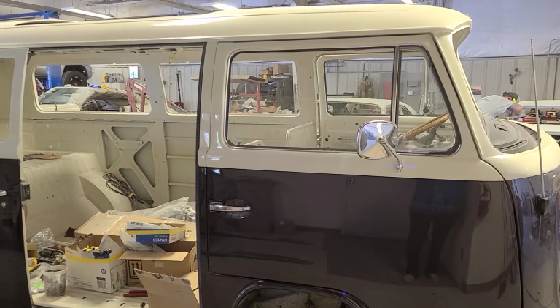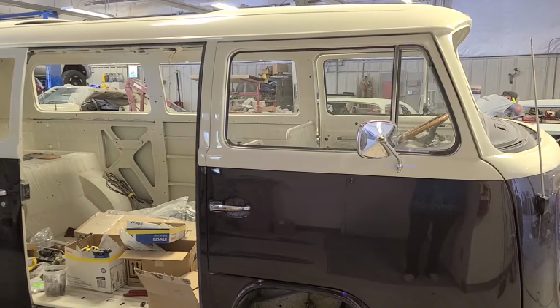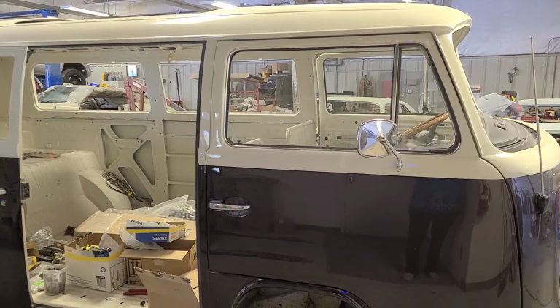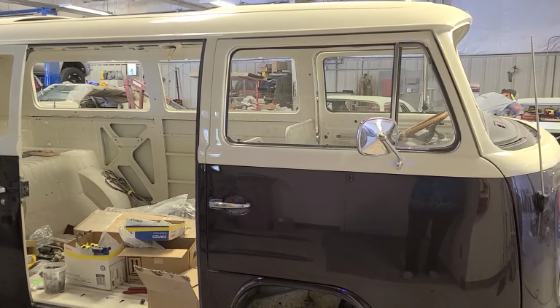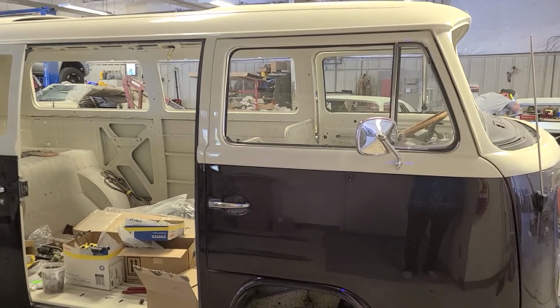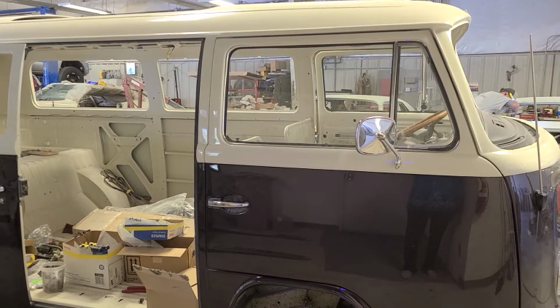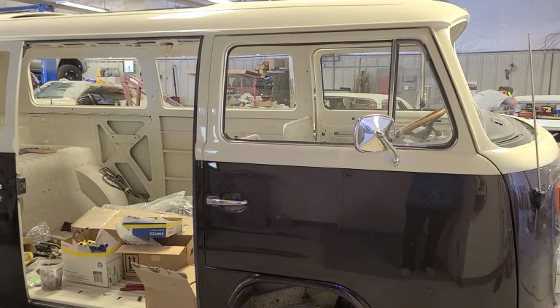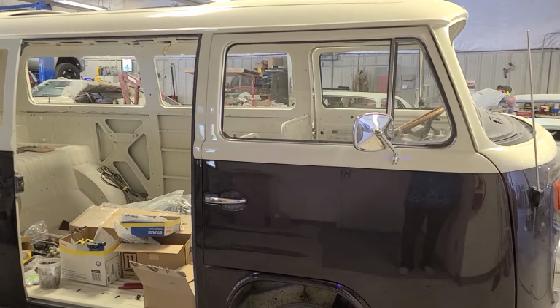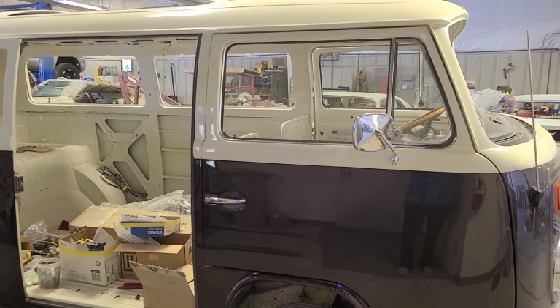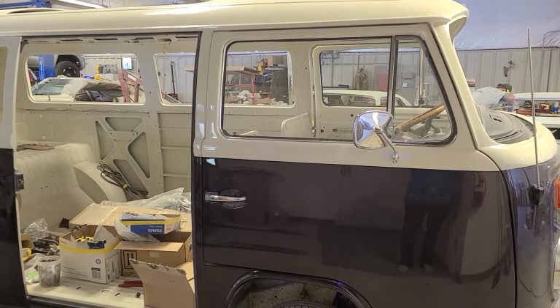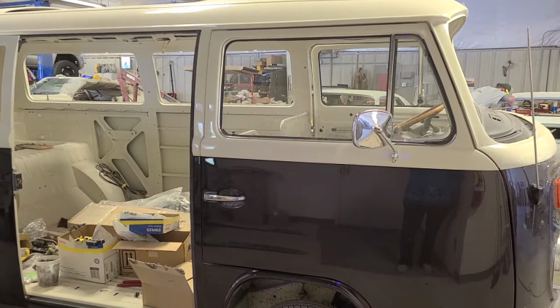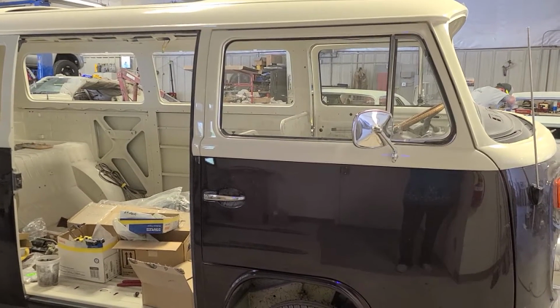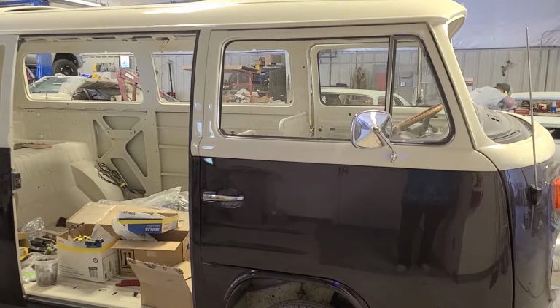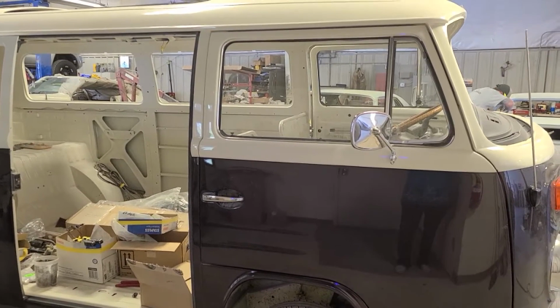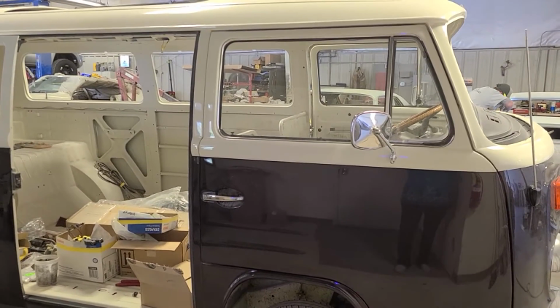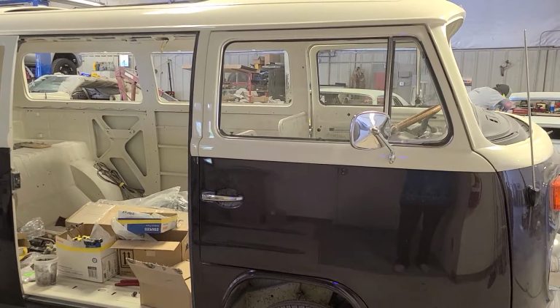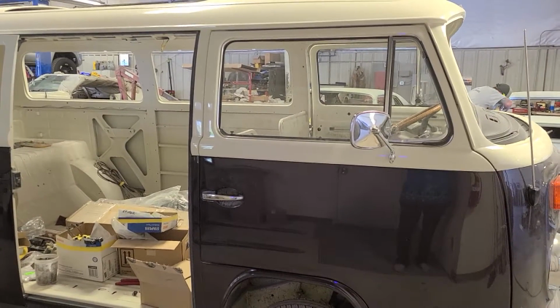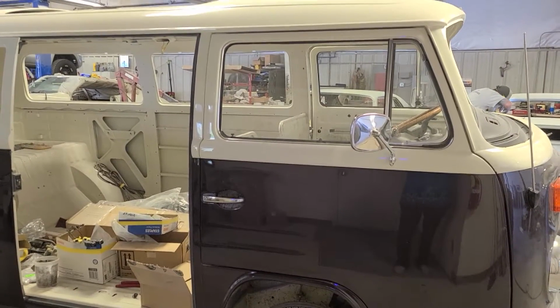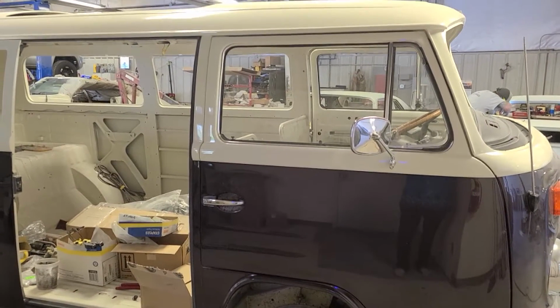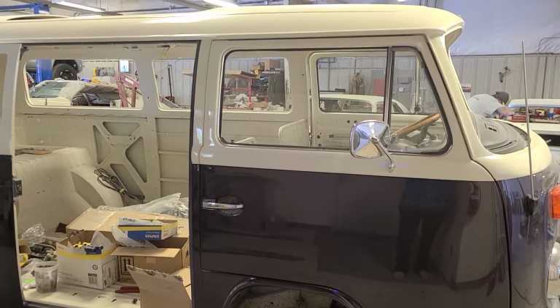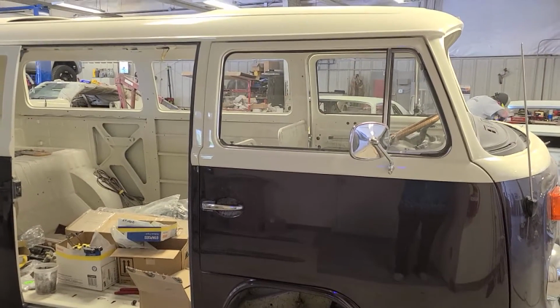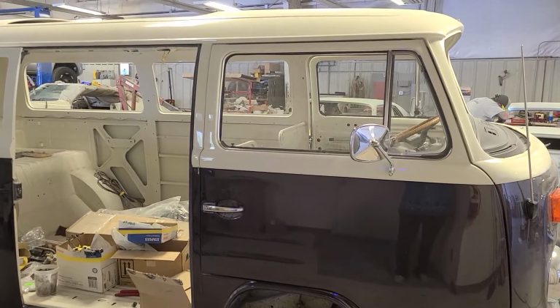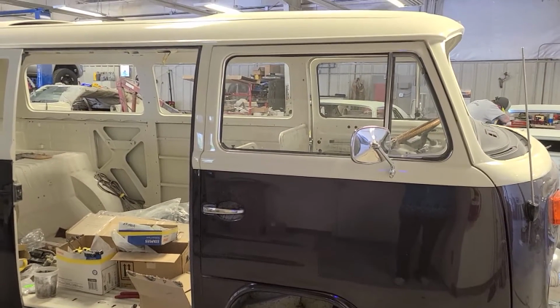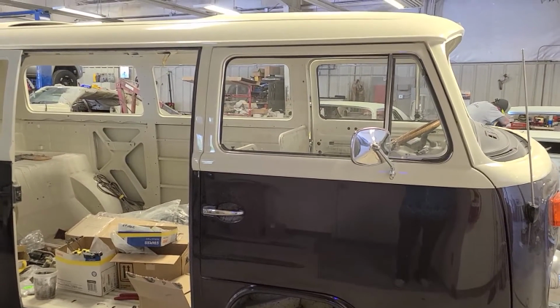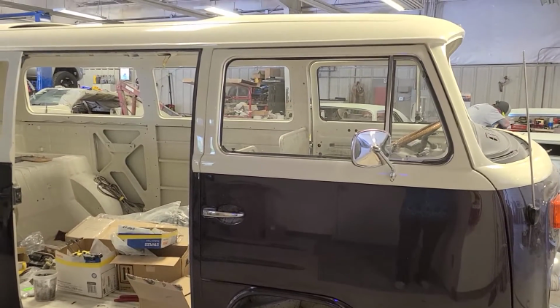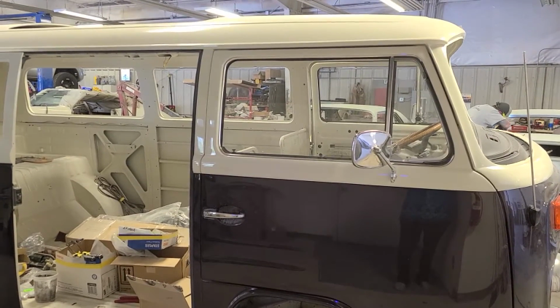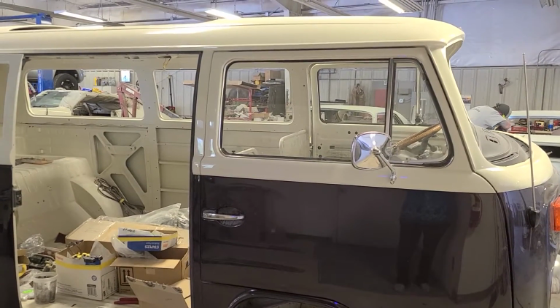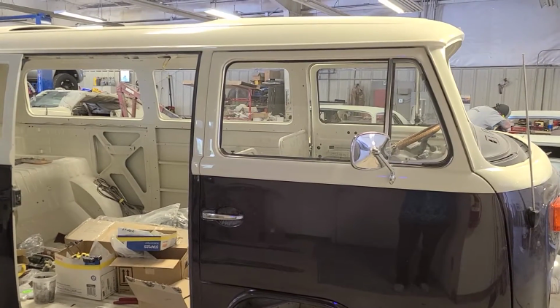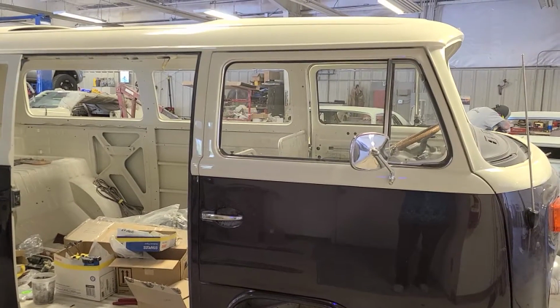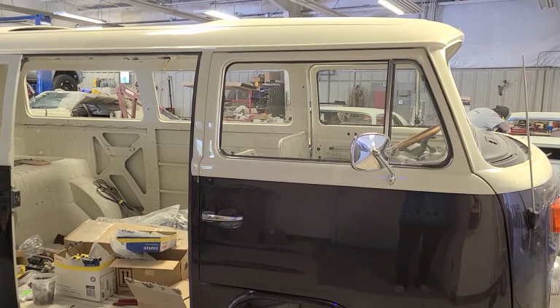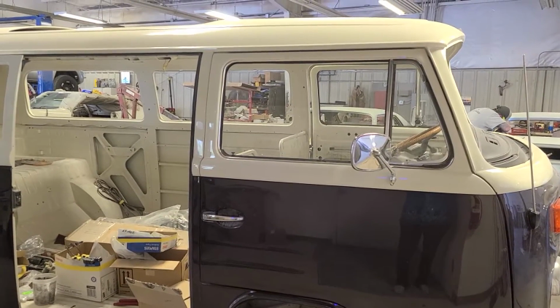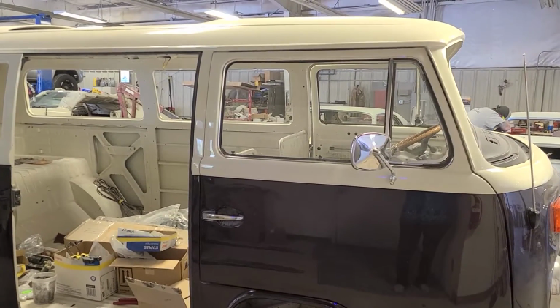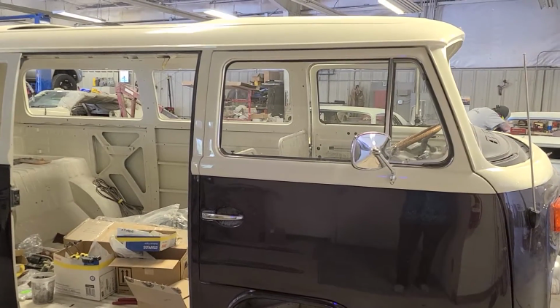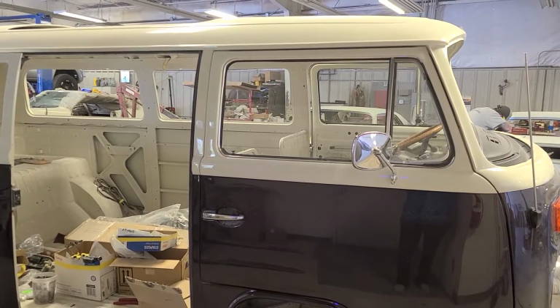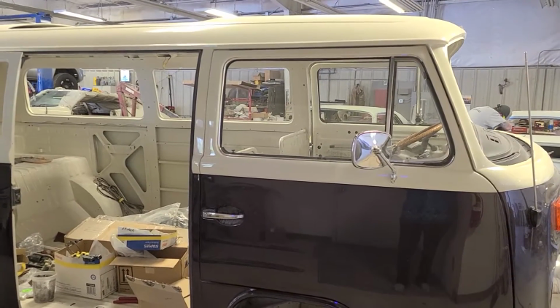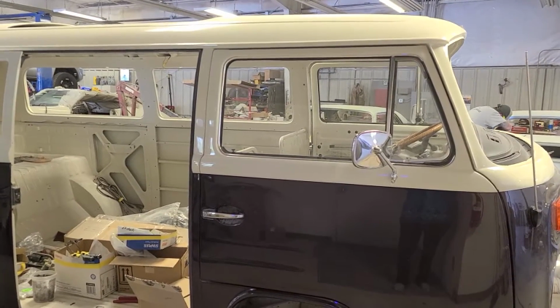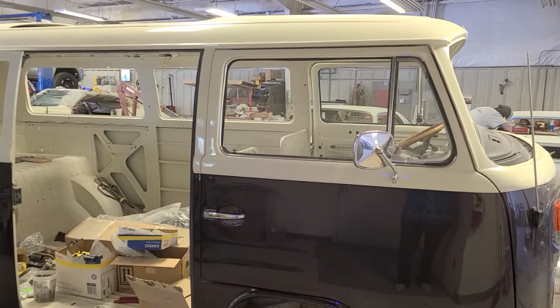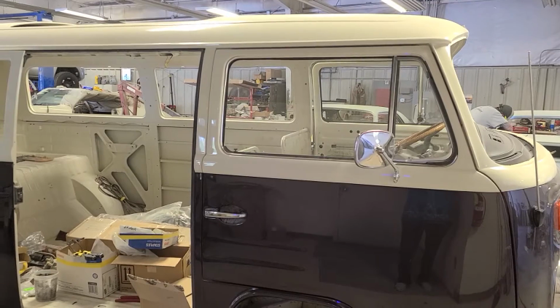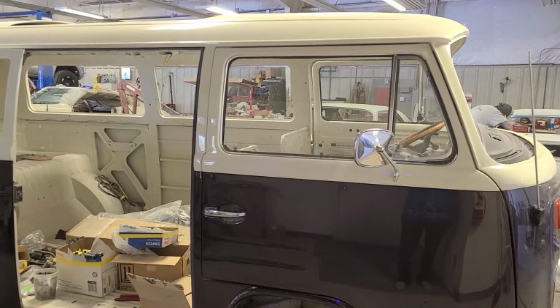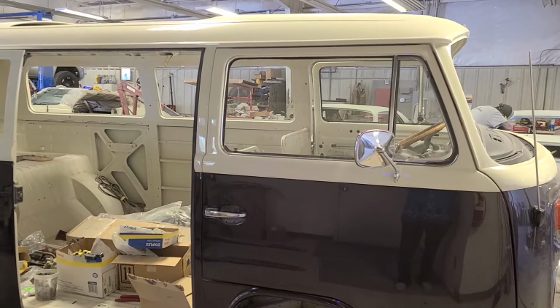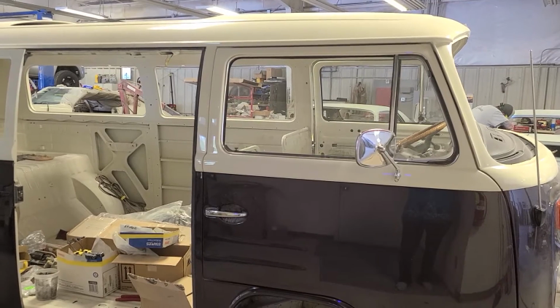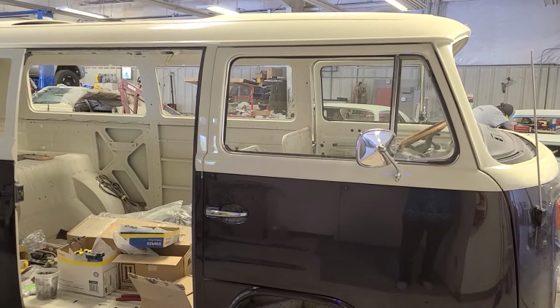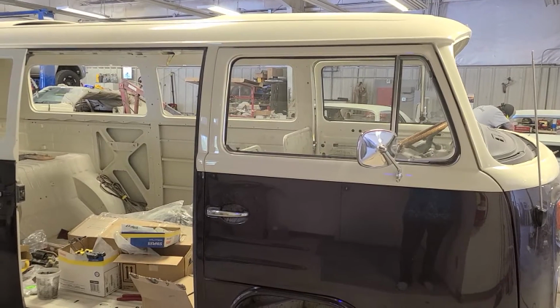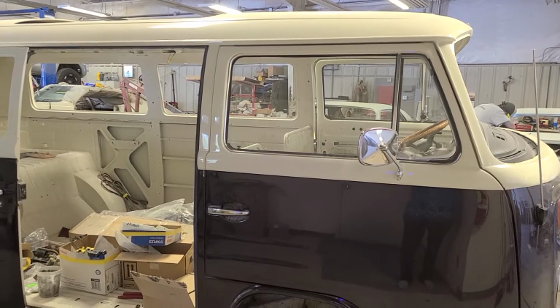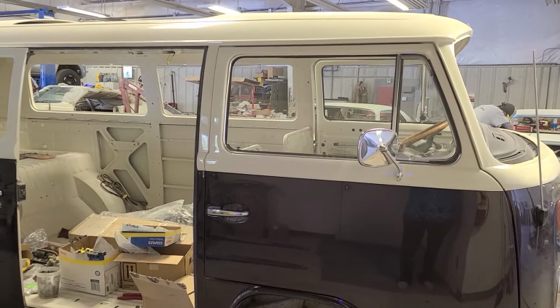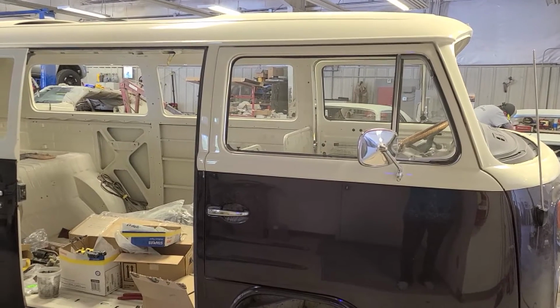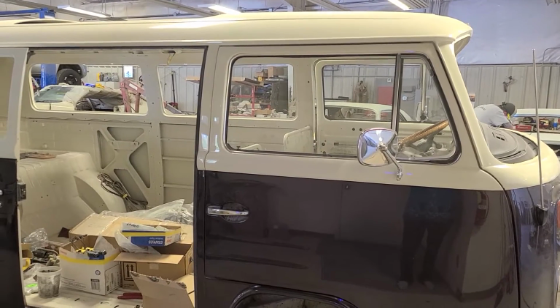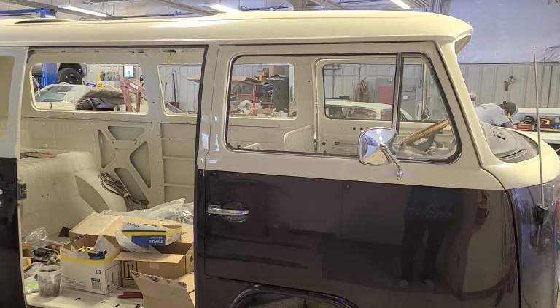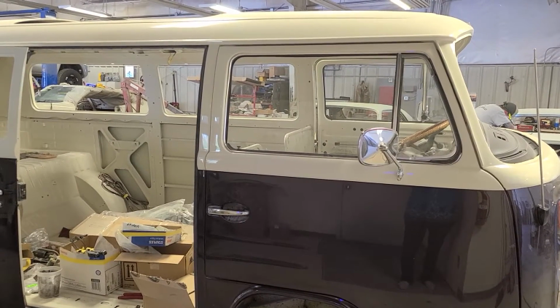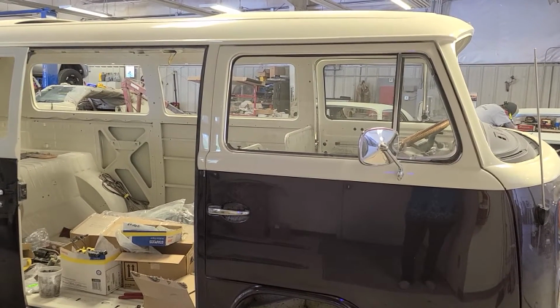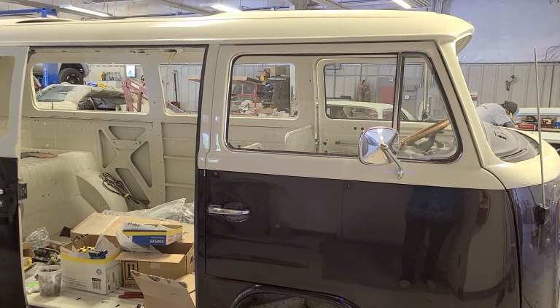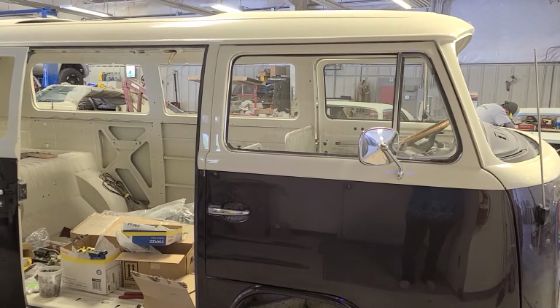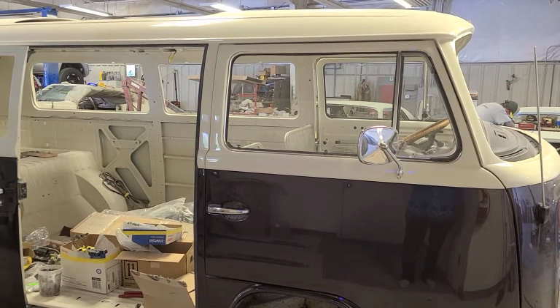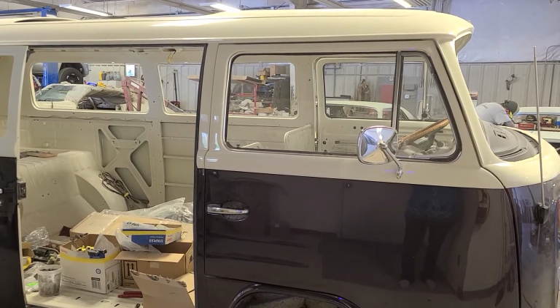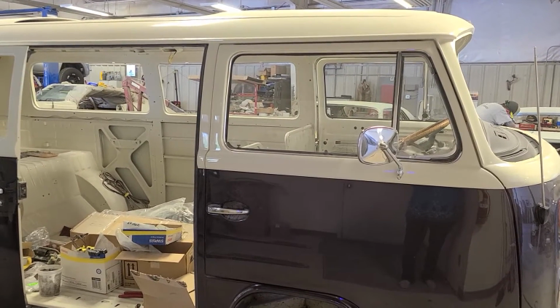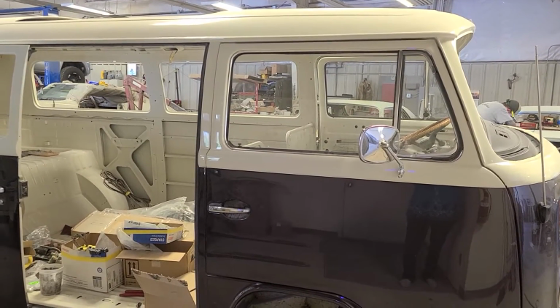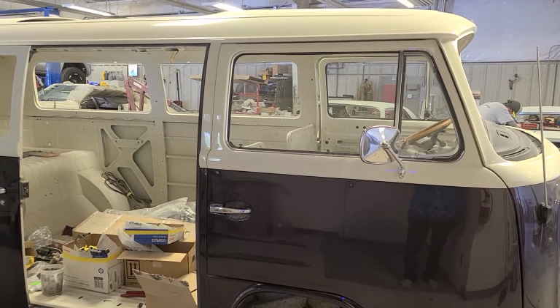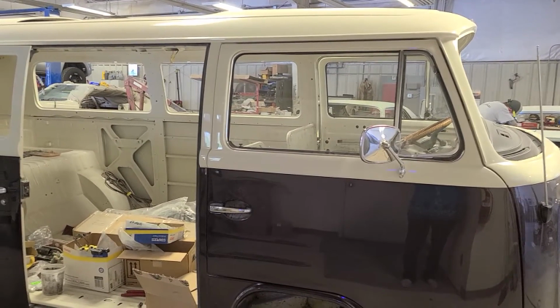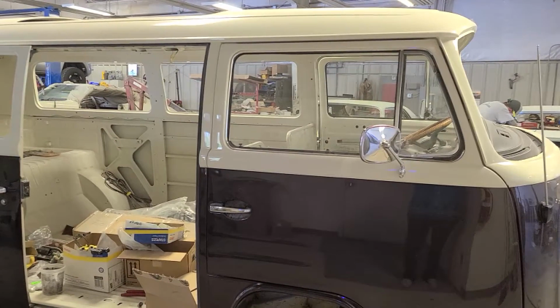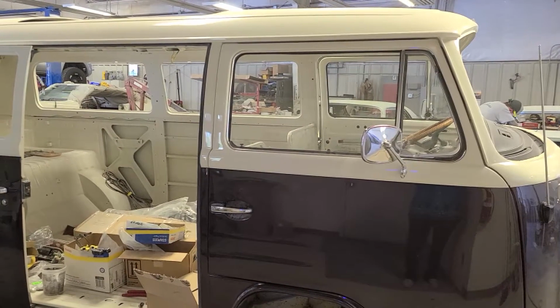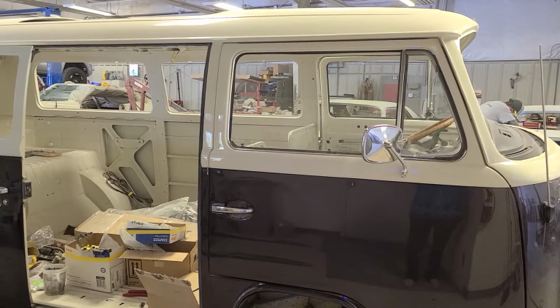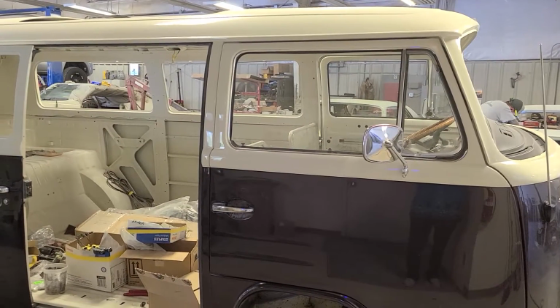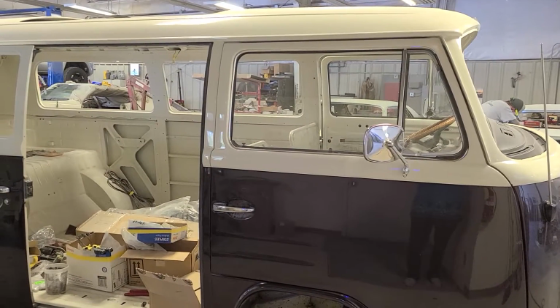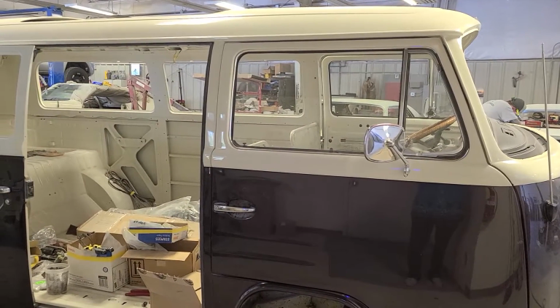Hi everybody, this is Susan from Thompson Collision Trail, and I figured I'd just give you a short little rundown of what we're doing today.